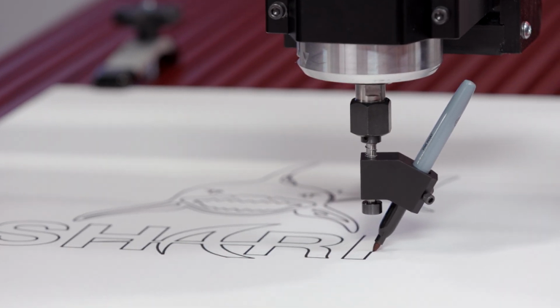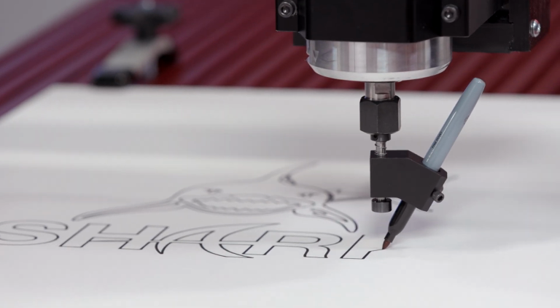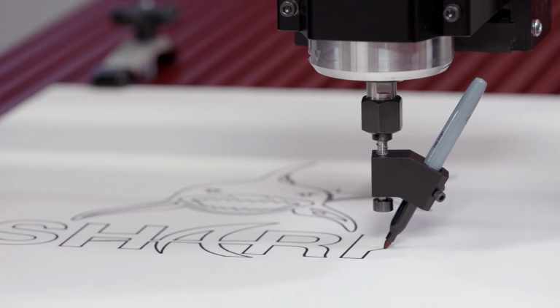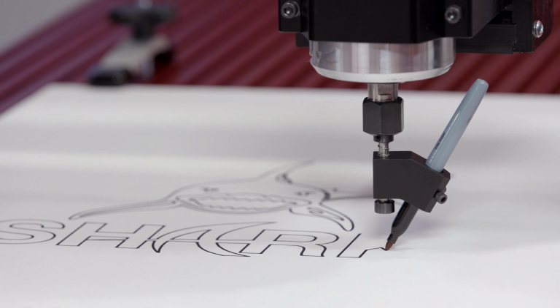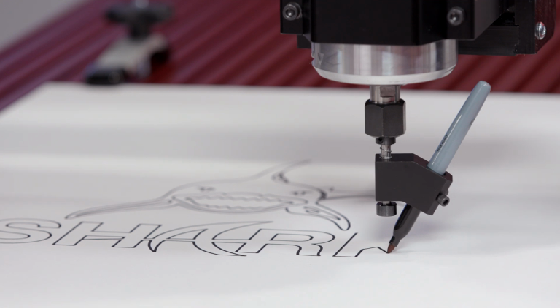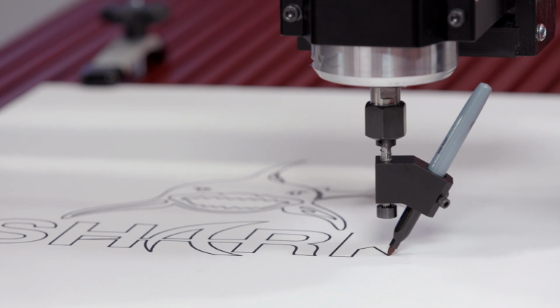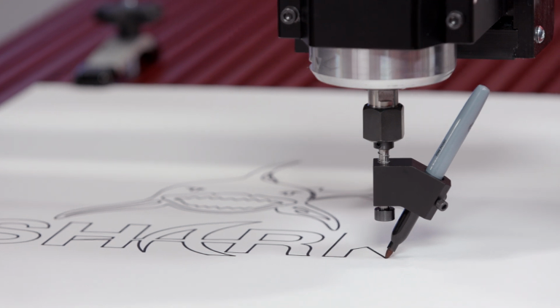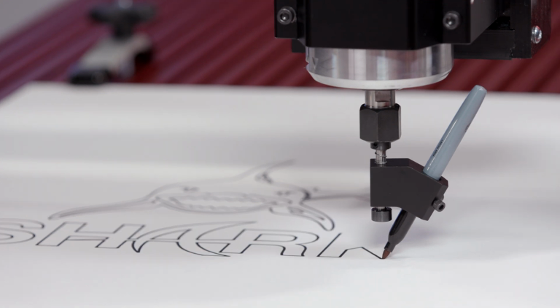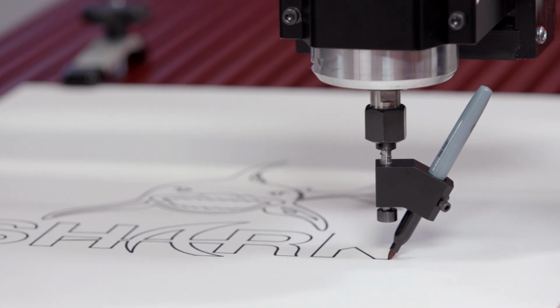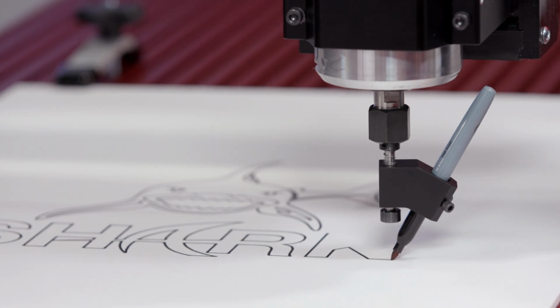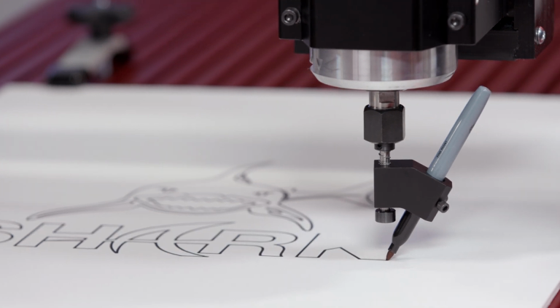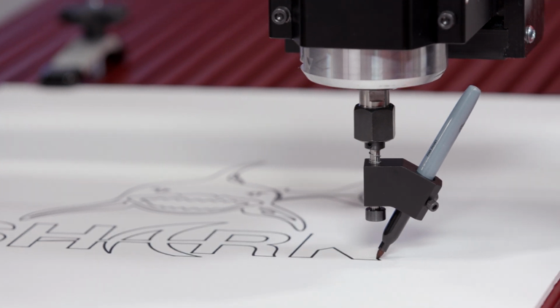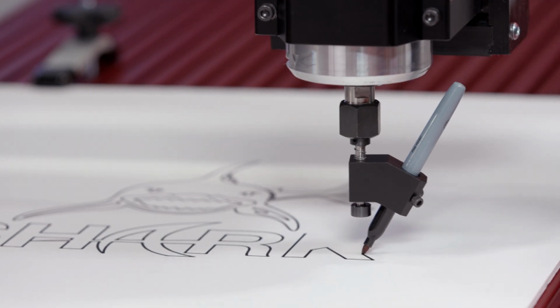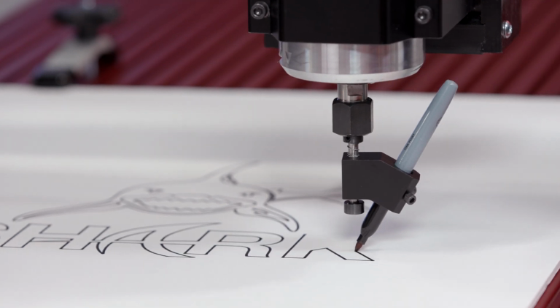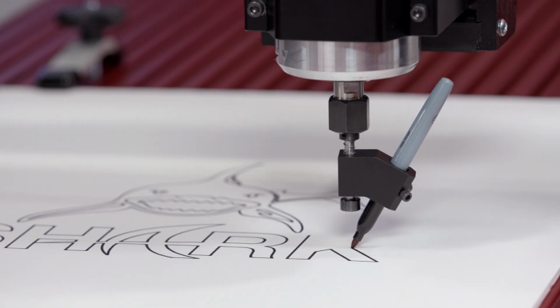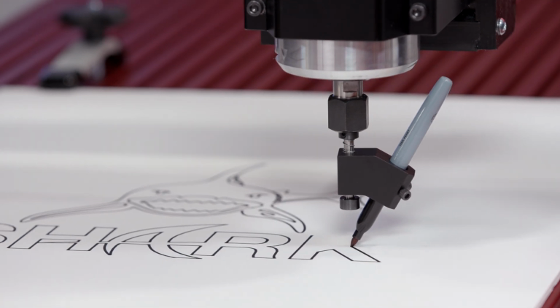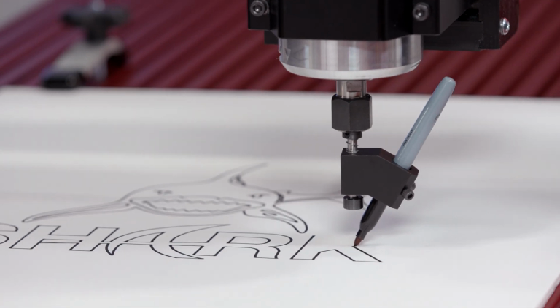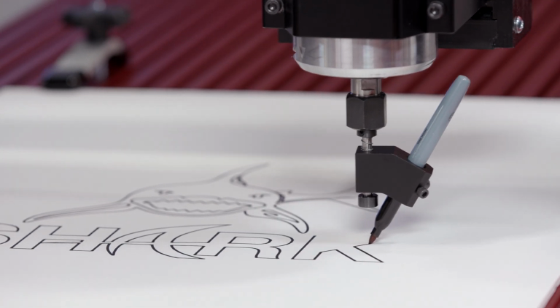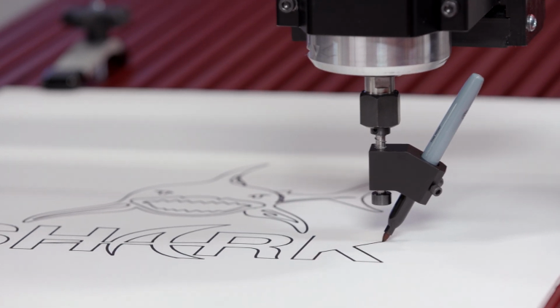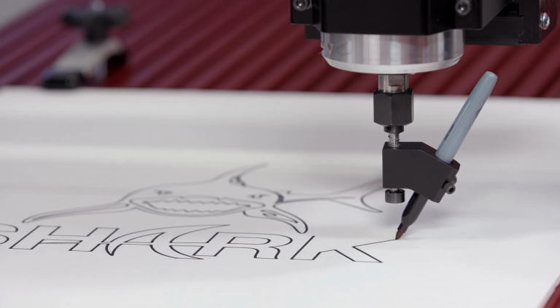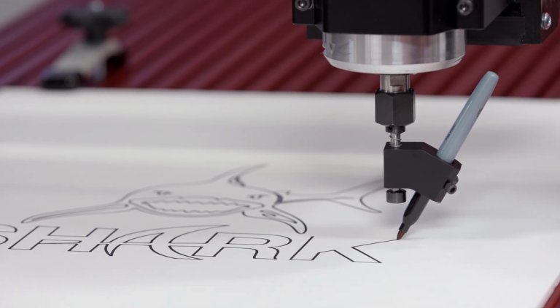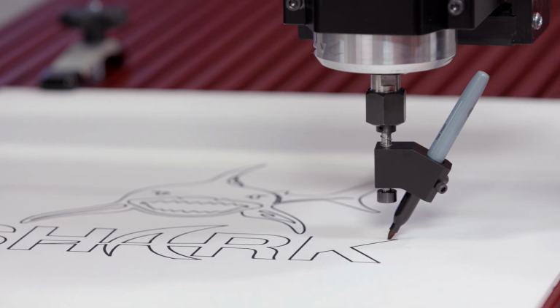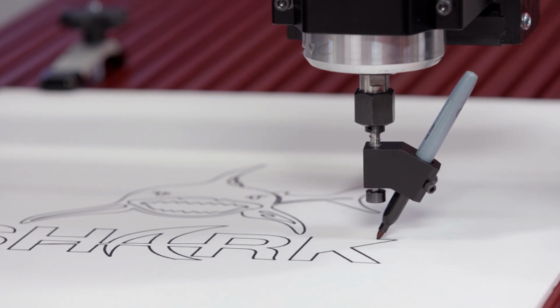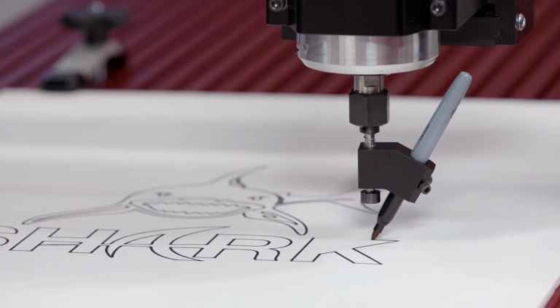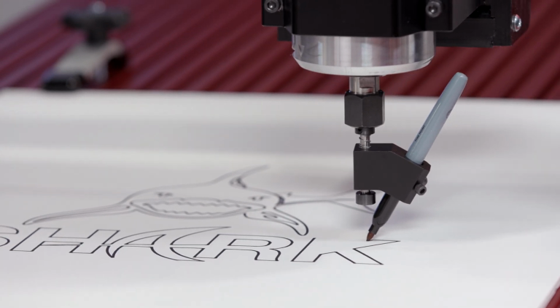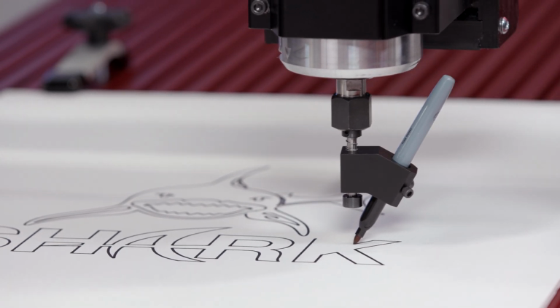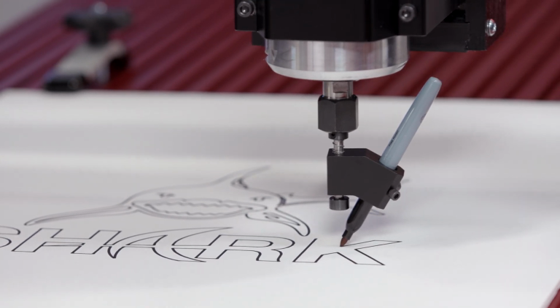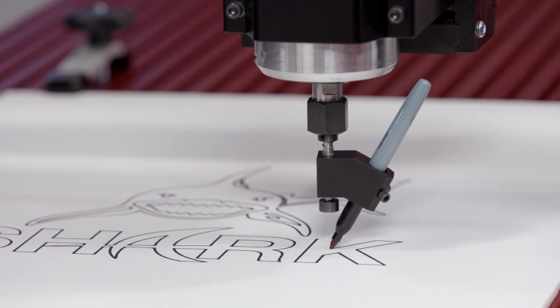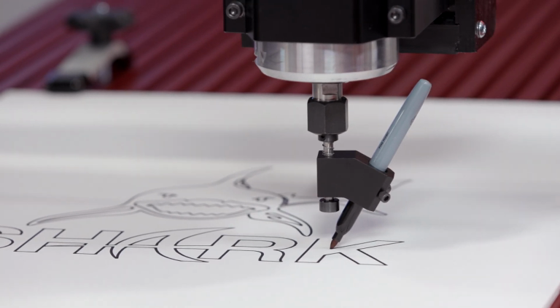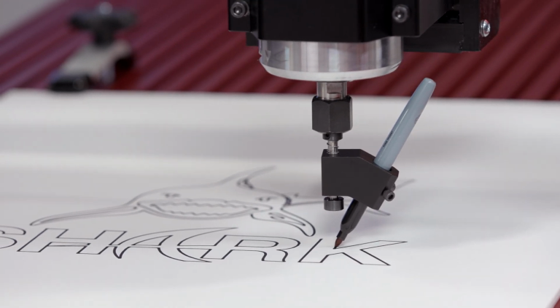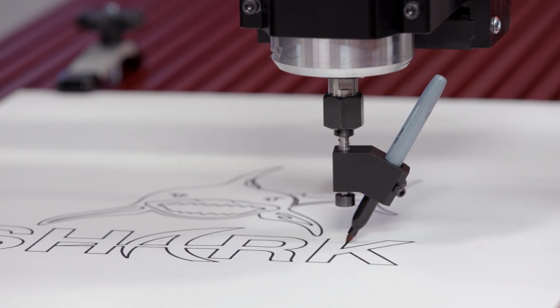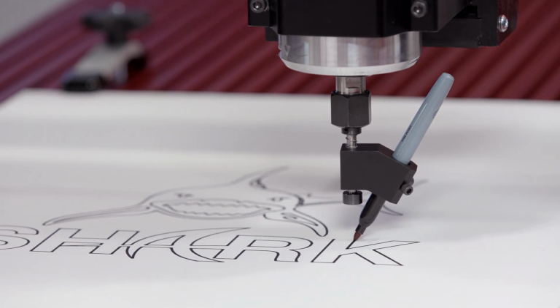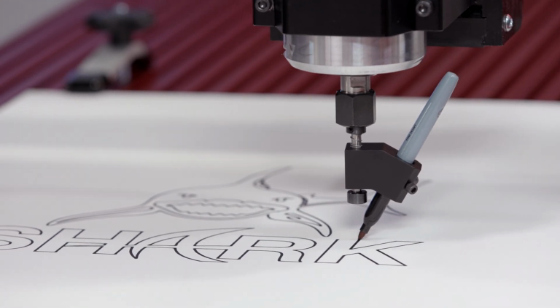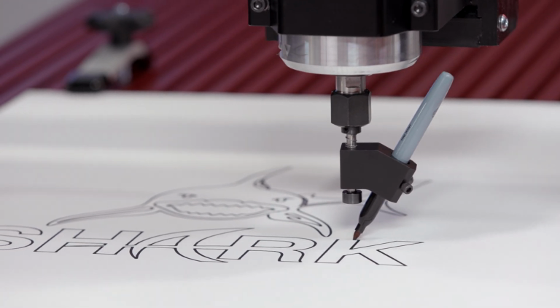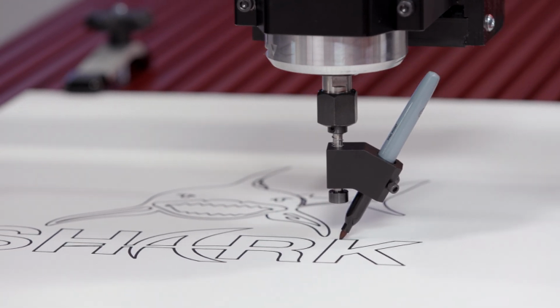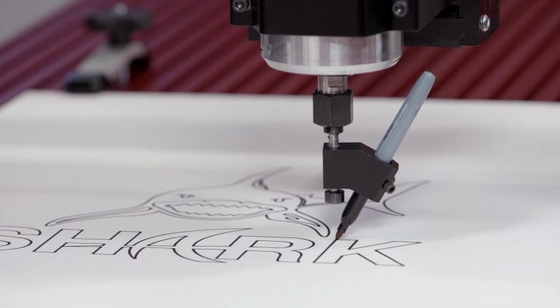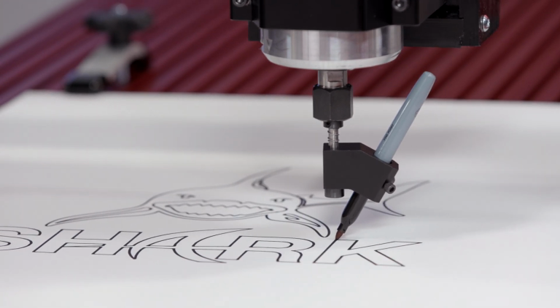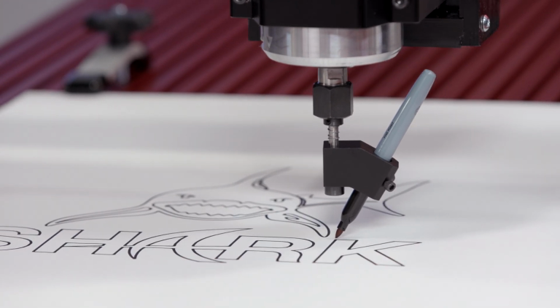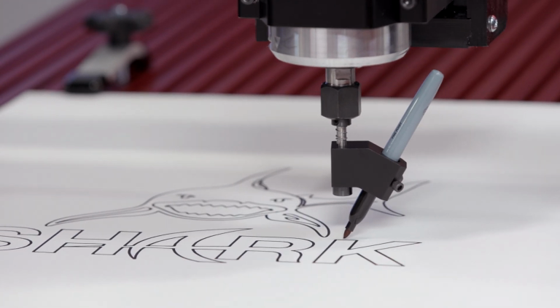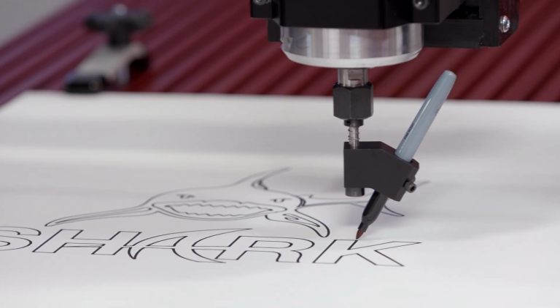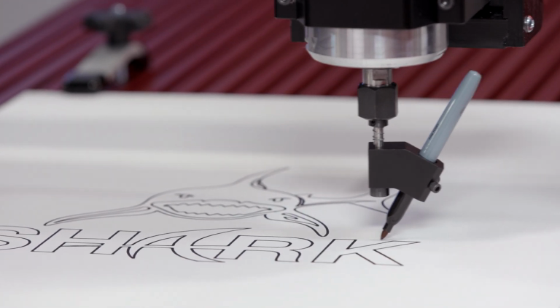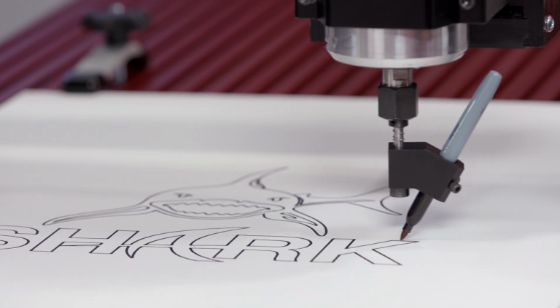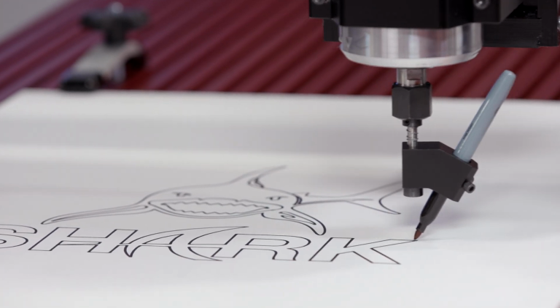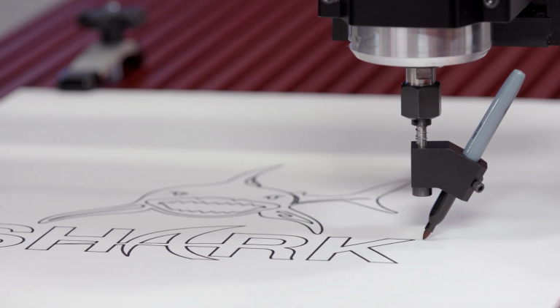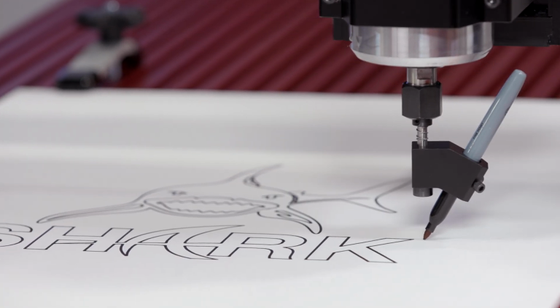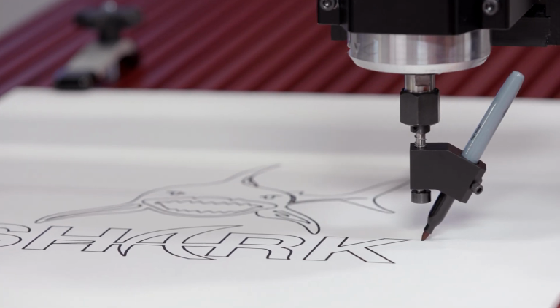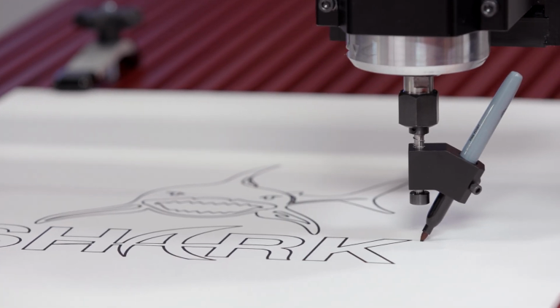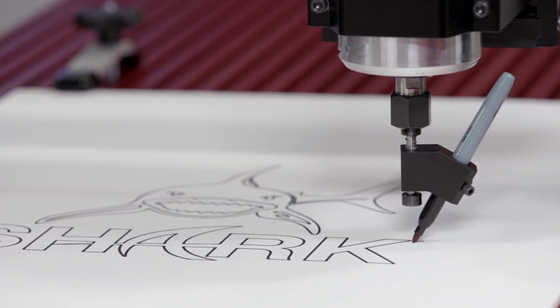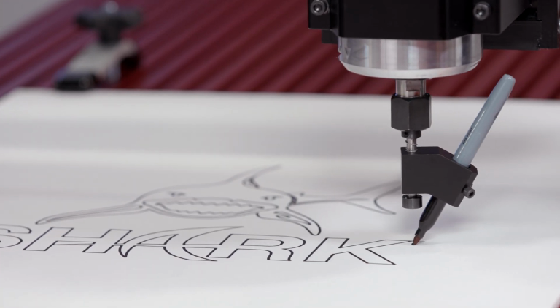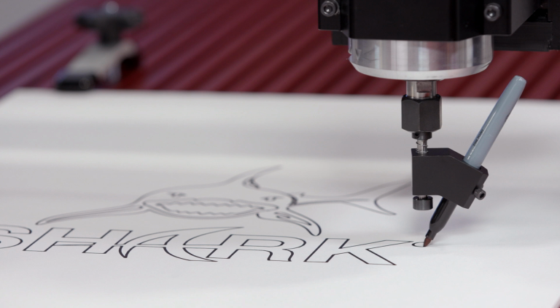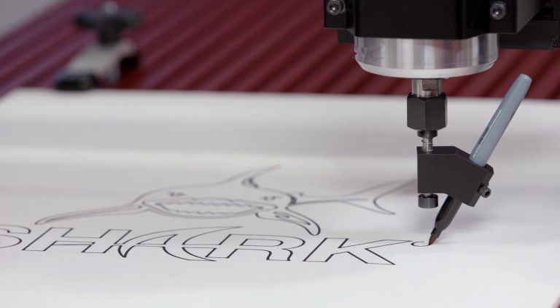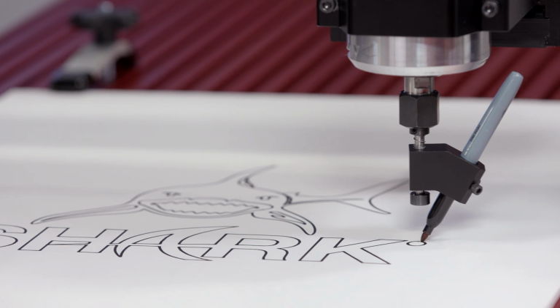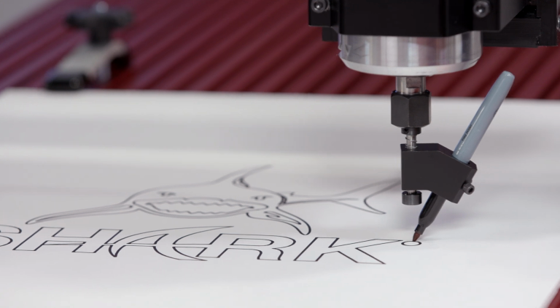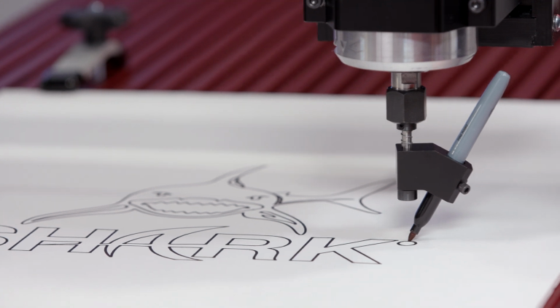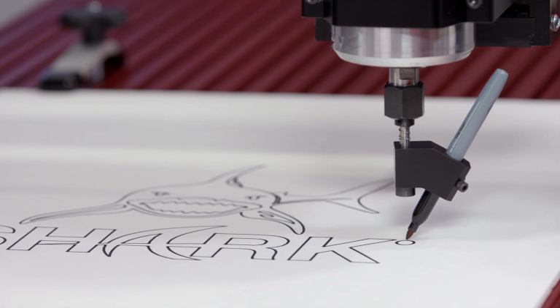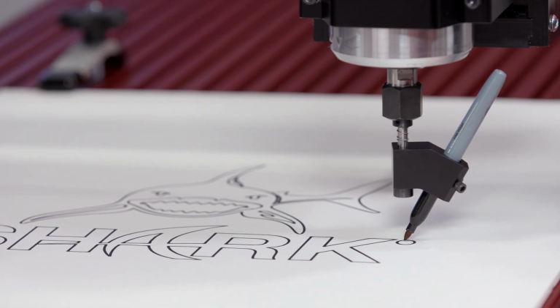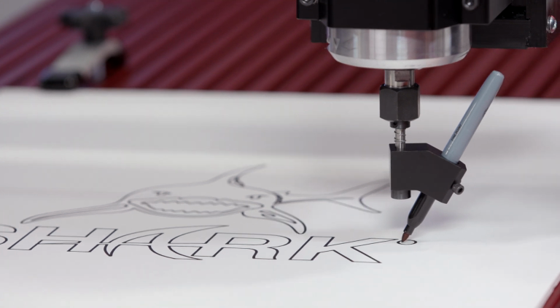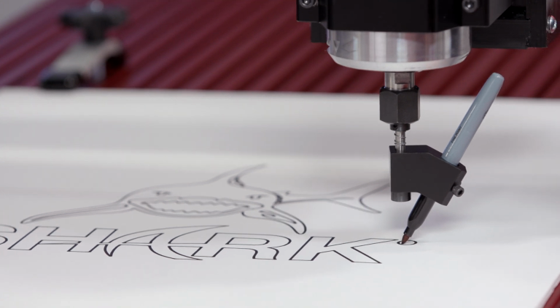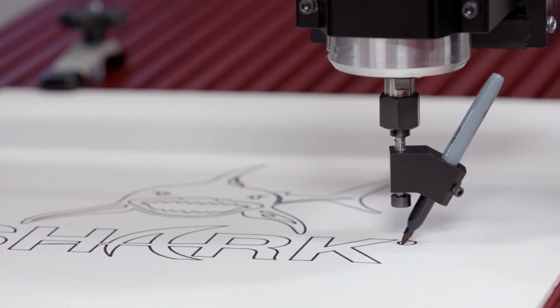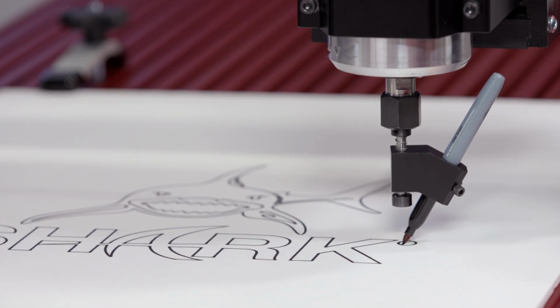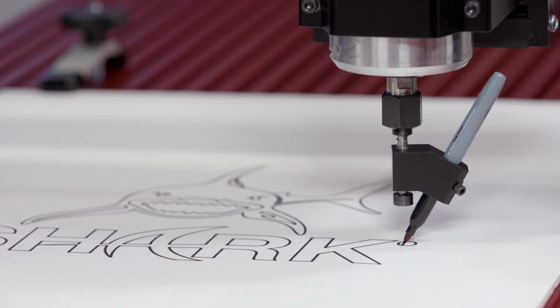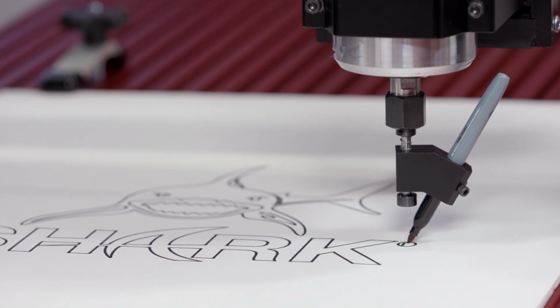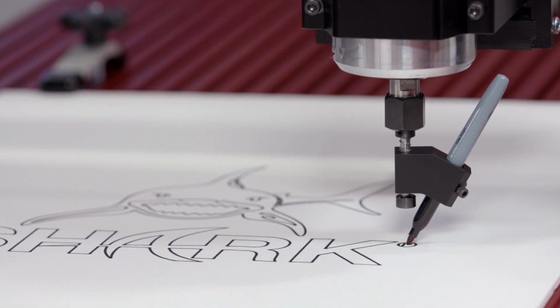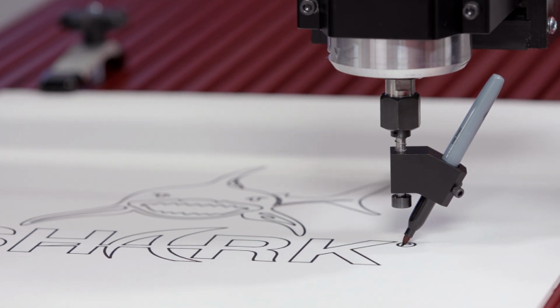With adjustable pin pressure and accurate center line alignment, the Shark Tooth drawing tool is an absolute must-have for any CNC owners and woodworkers who will find a new and creative use for it every single day.